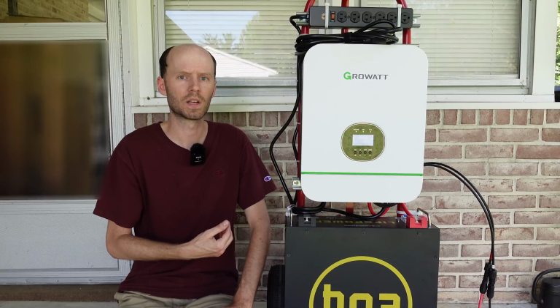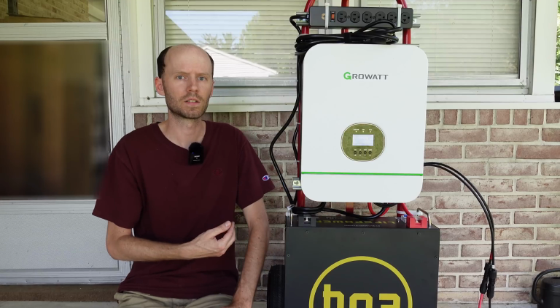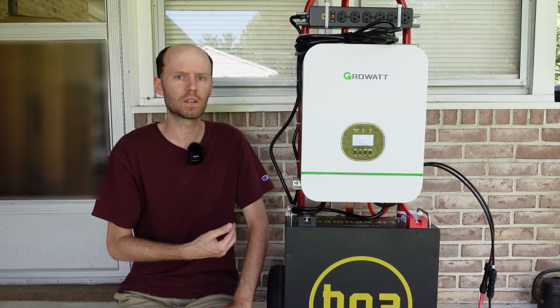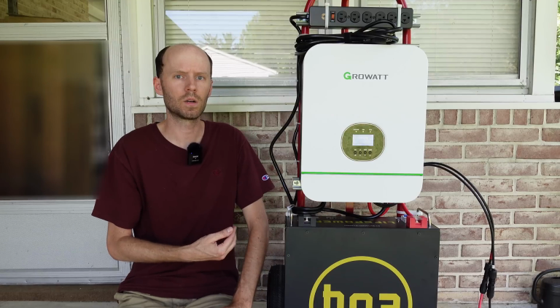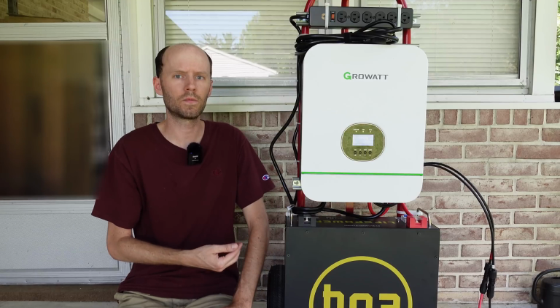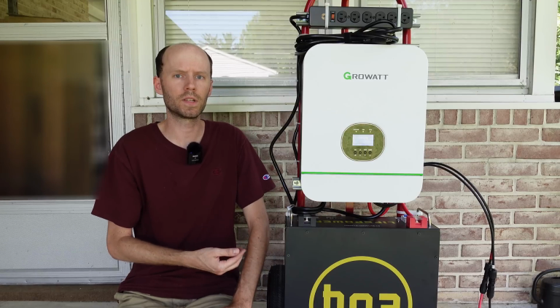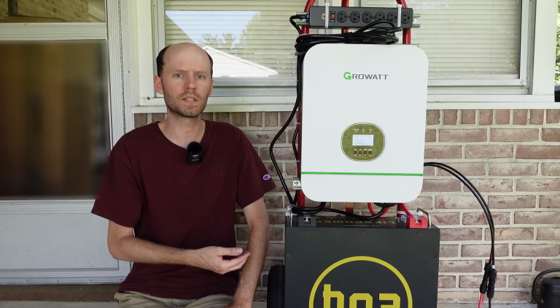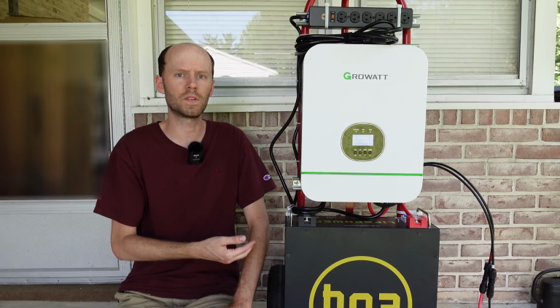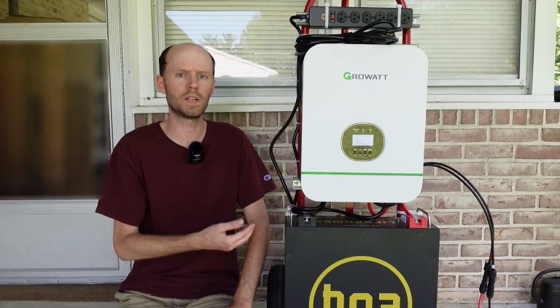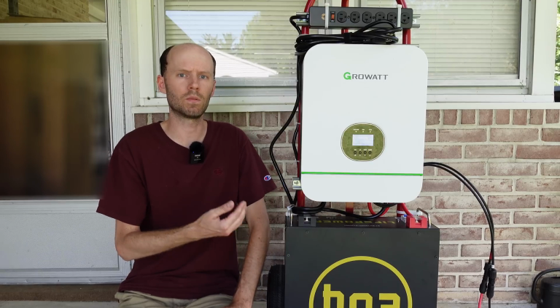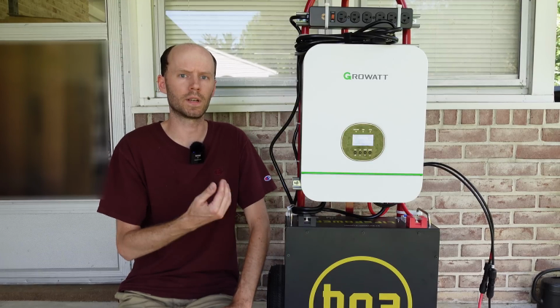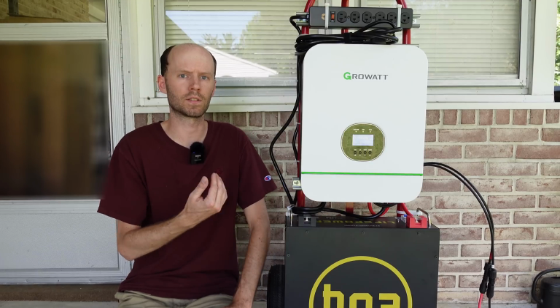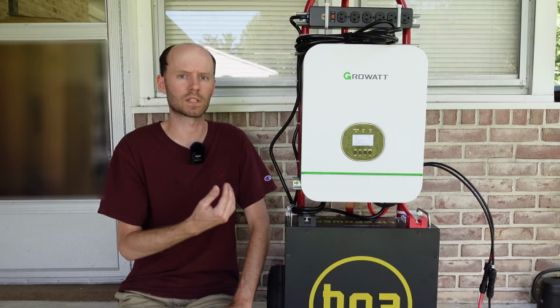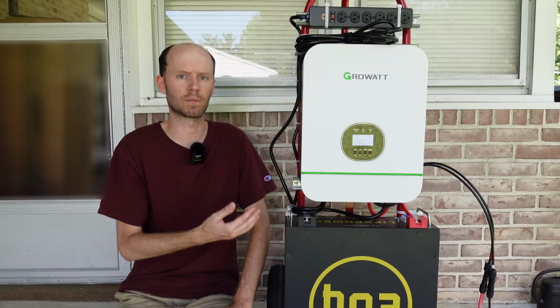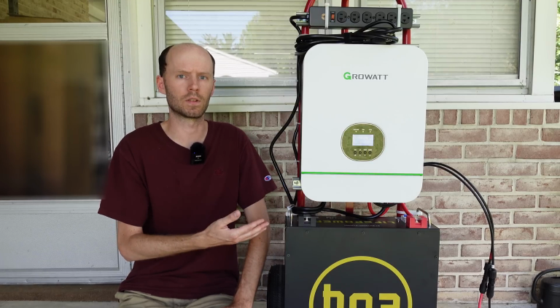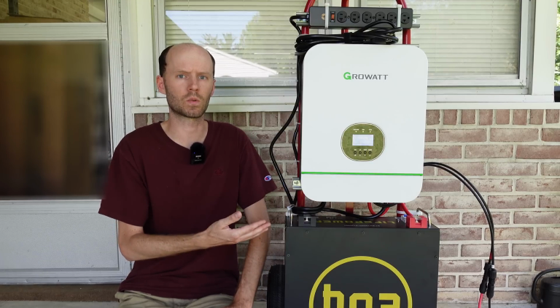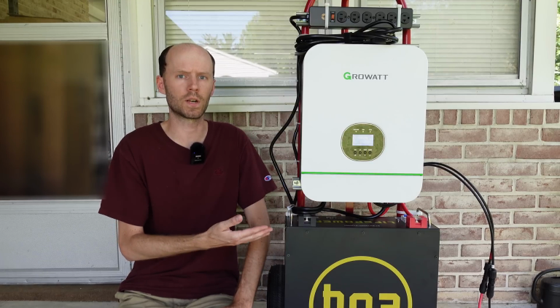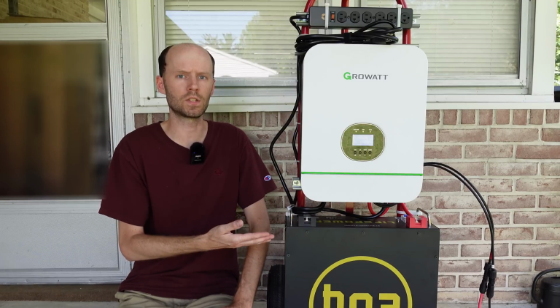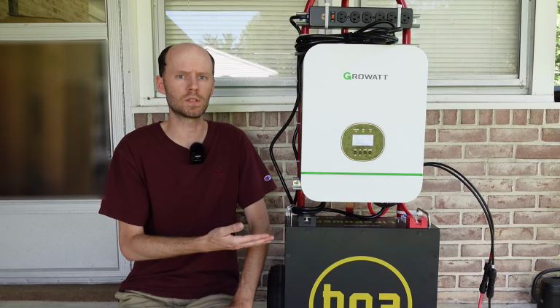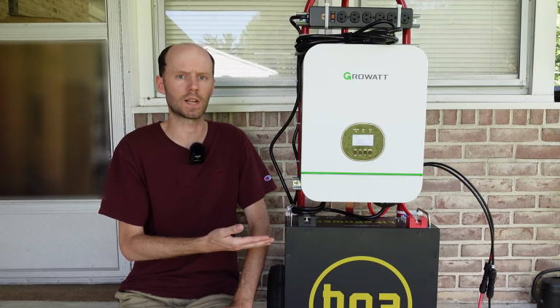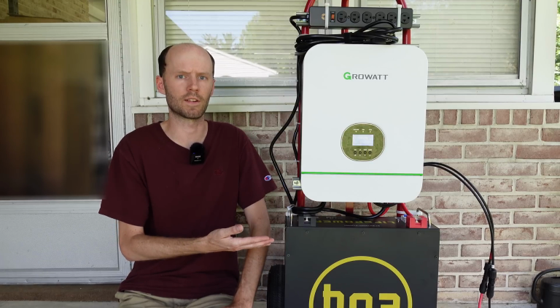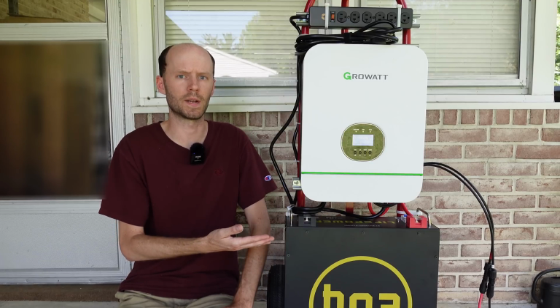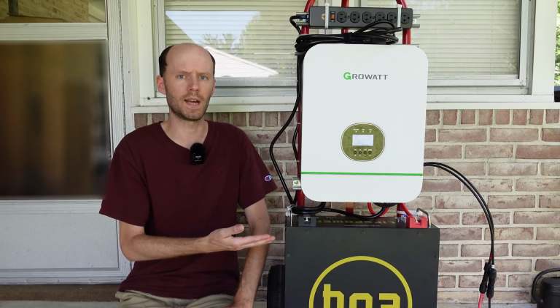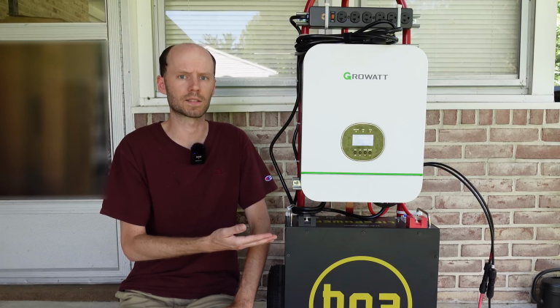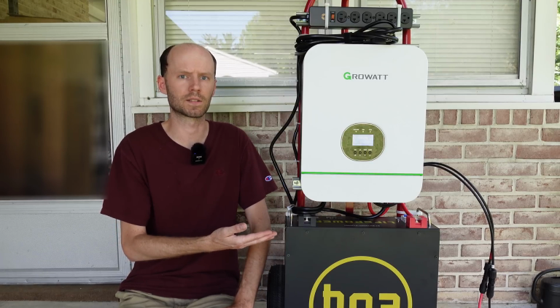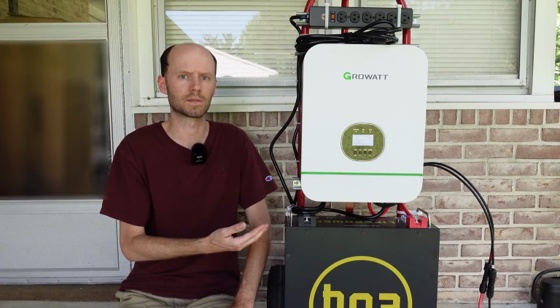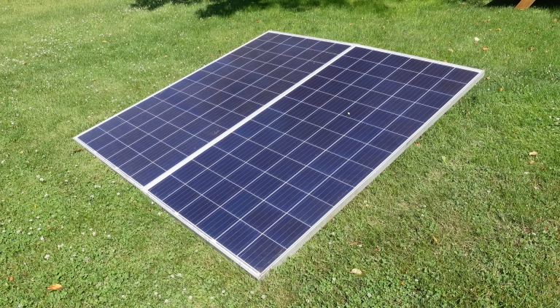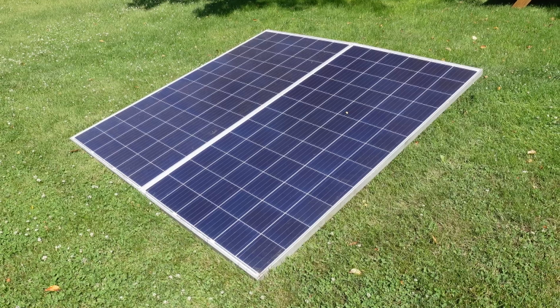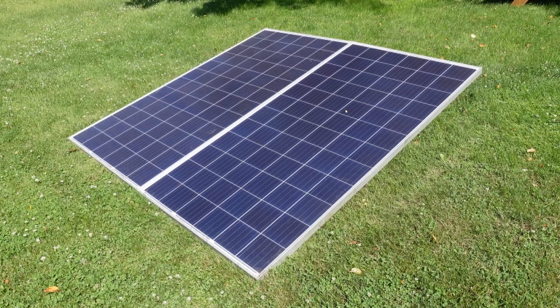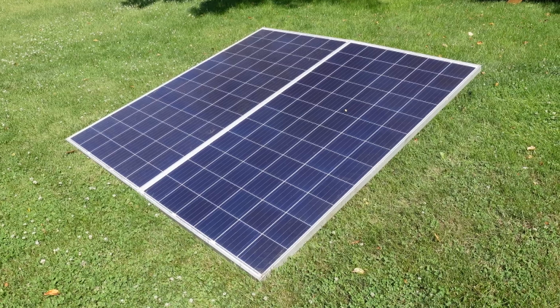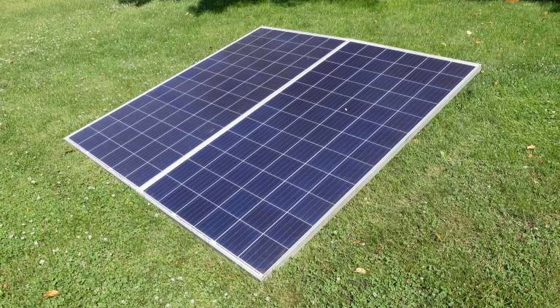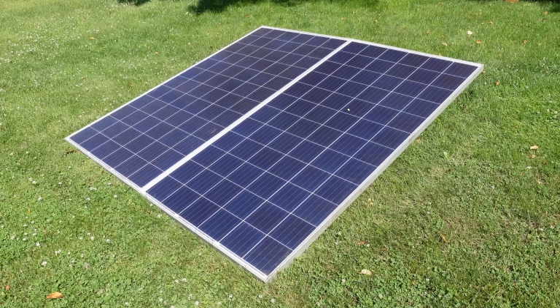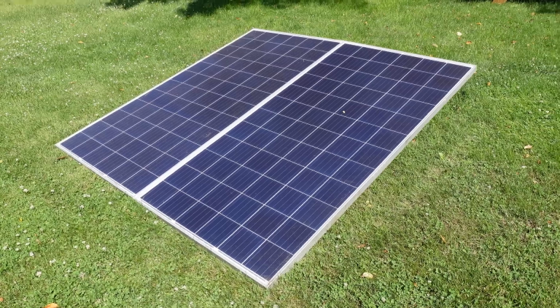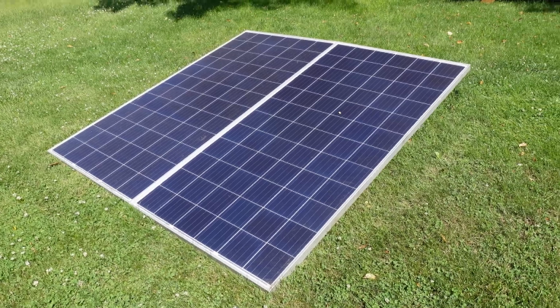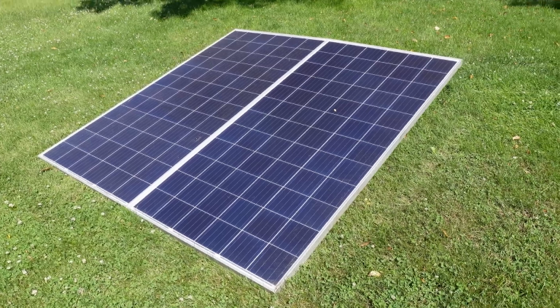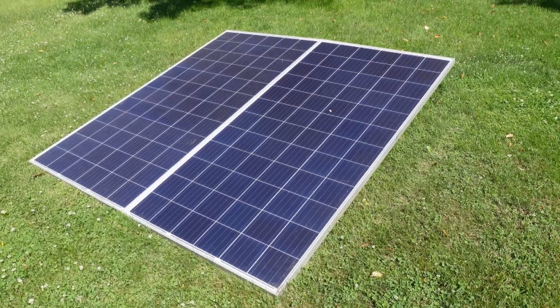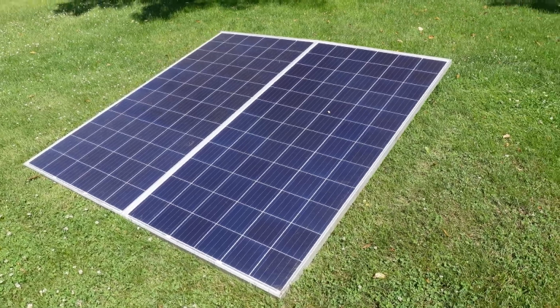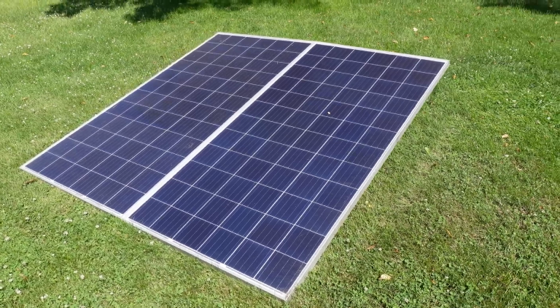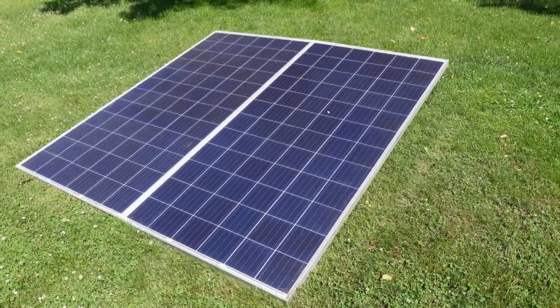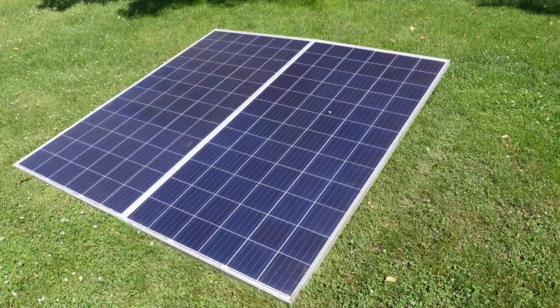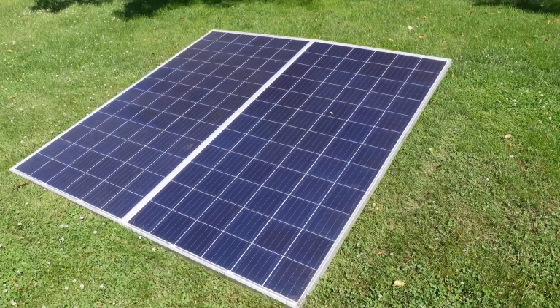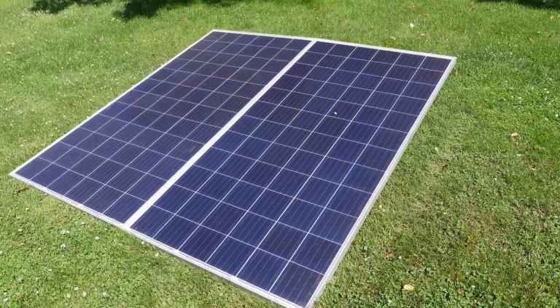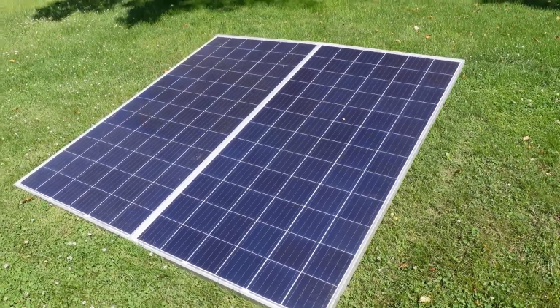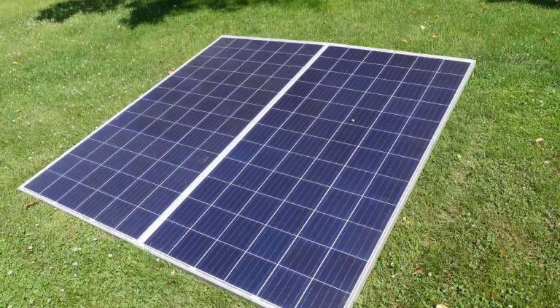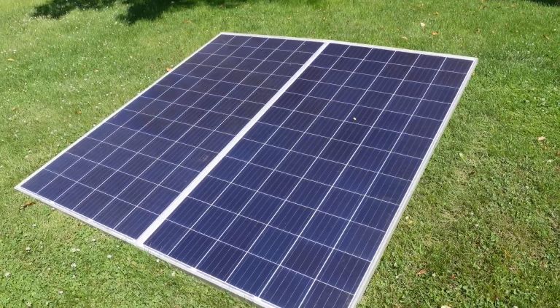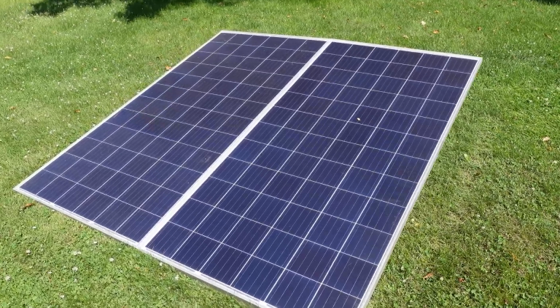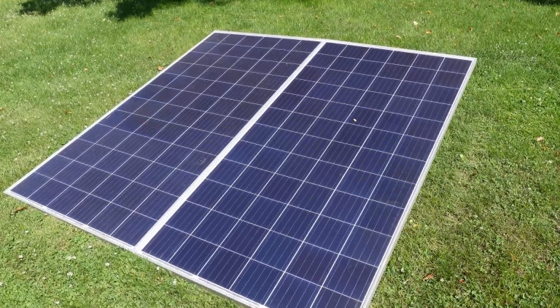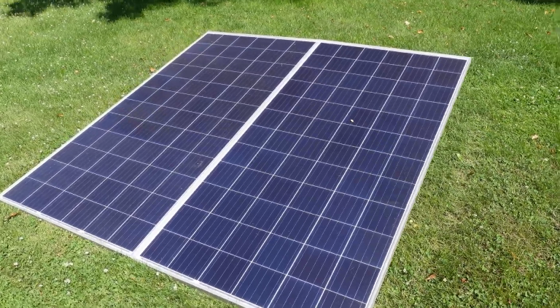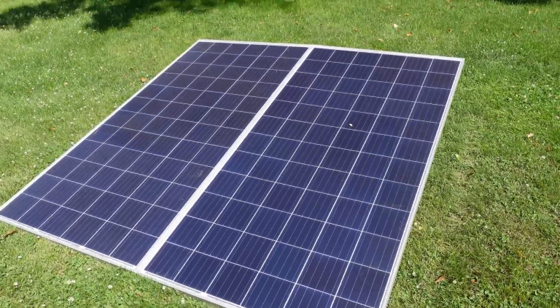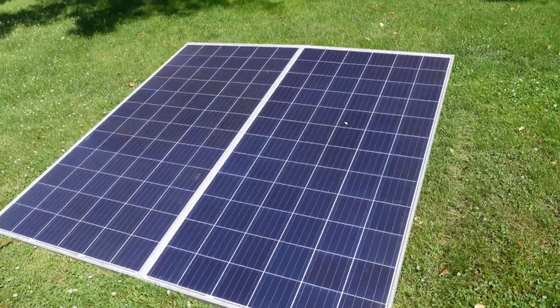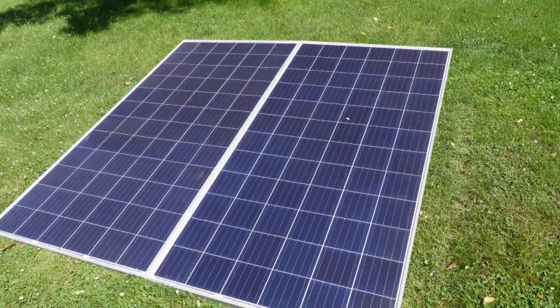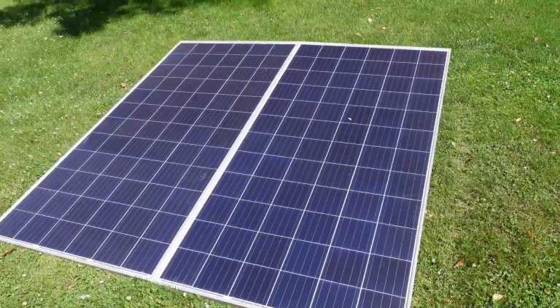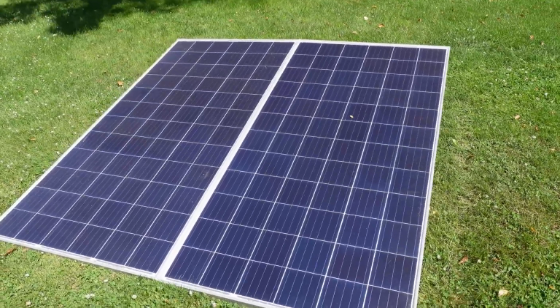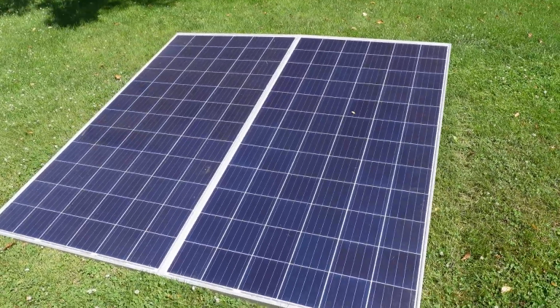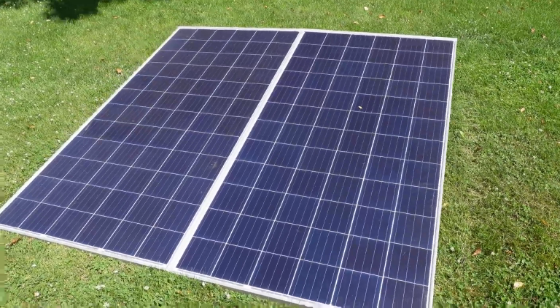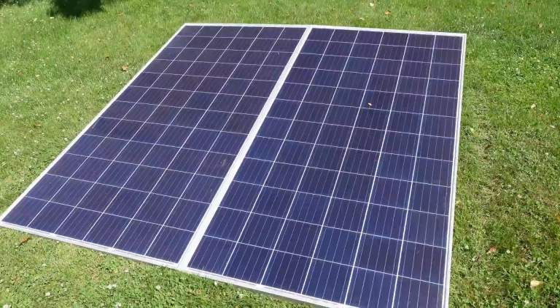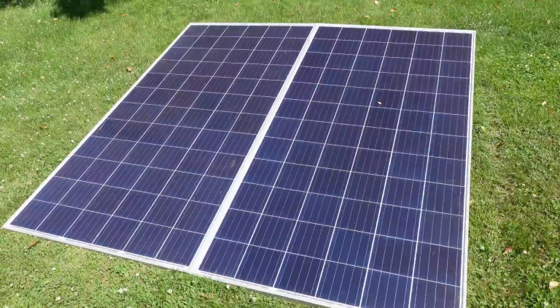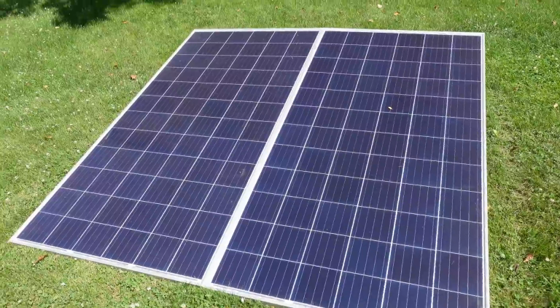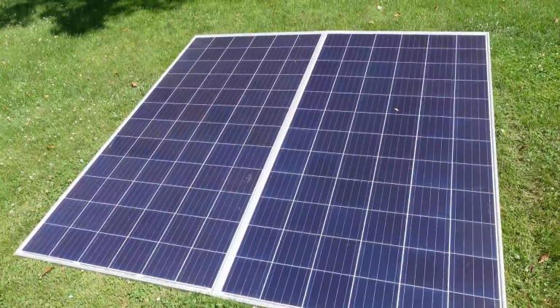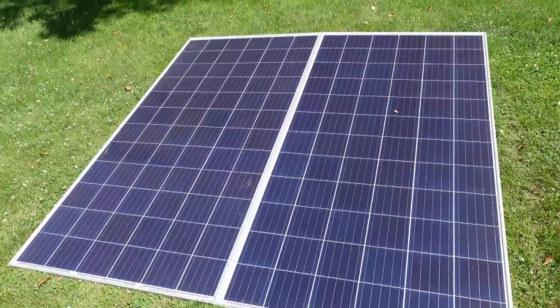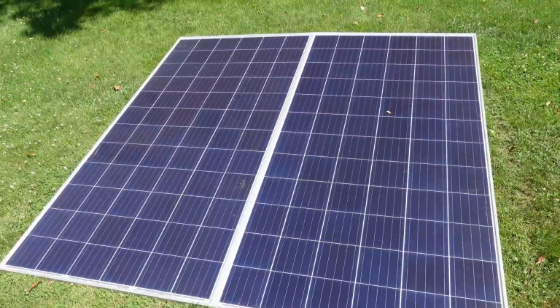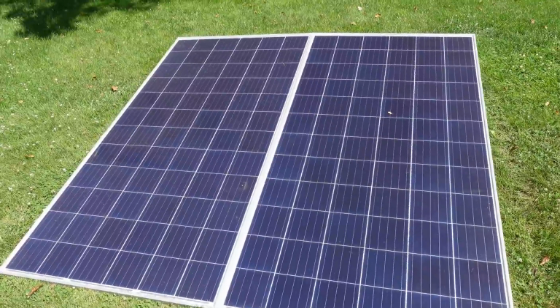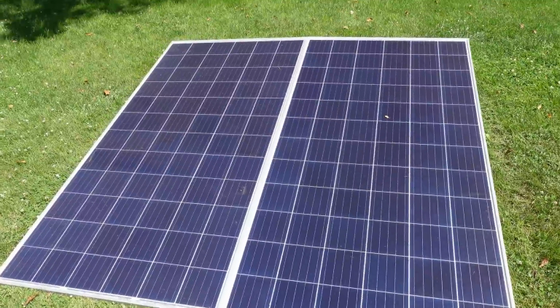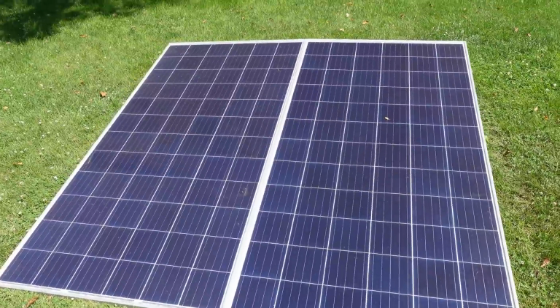So hopefully this video will answer some of those questions that have been asked. Here we have a pair of Boveot Solar 330-watt polycrystalline panels.